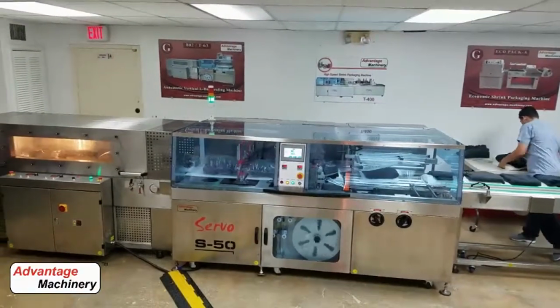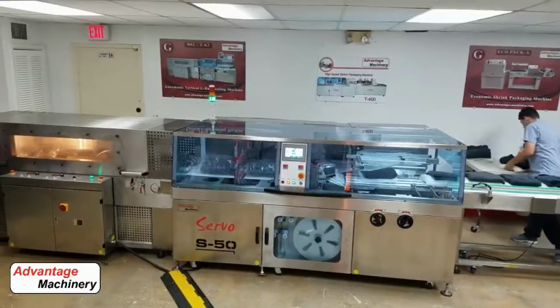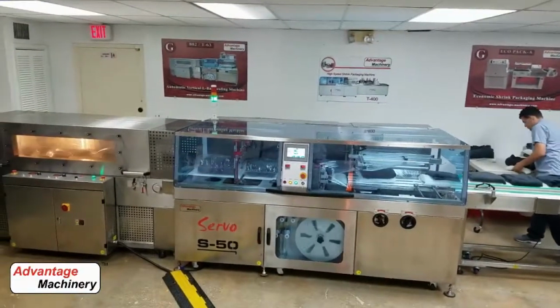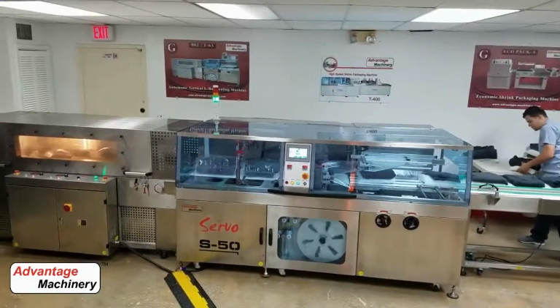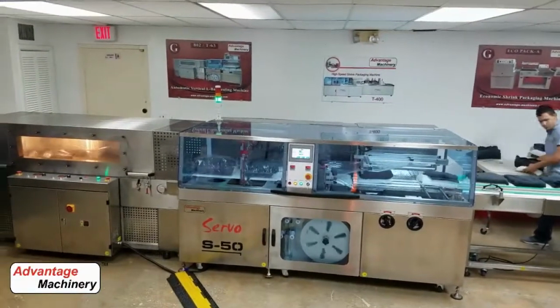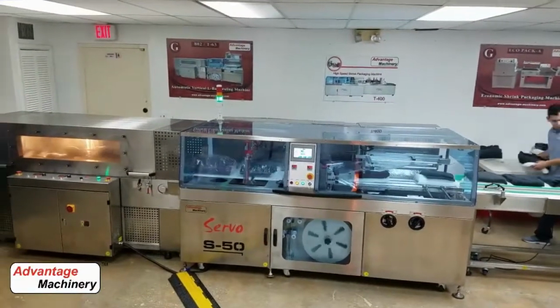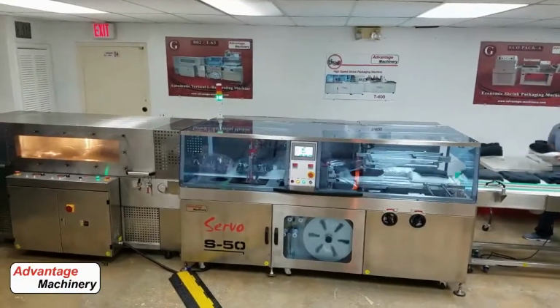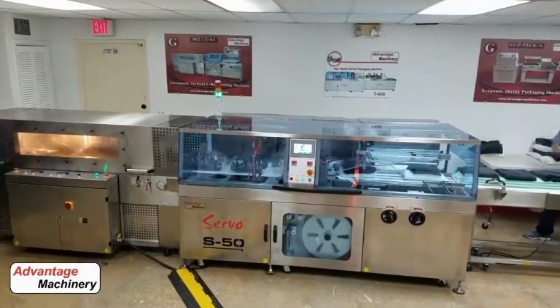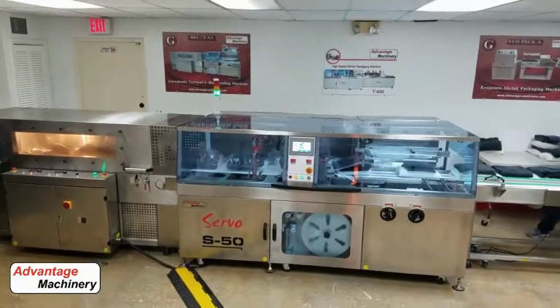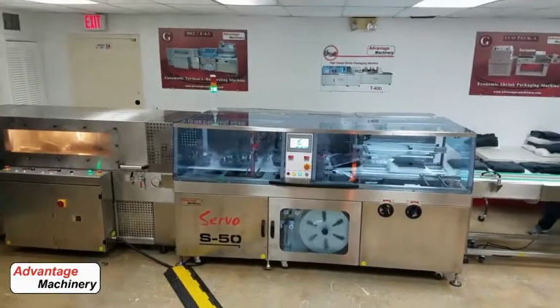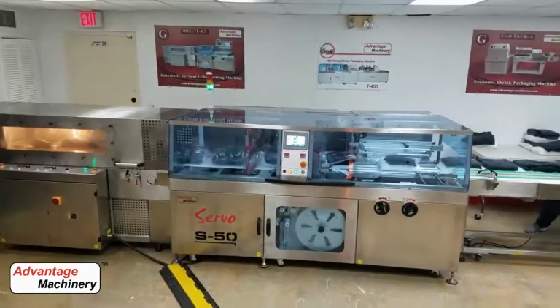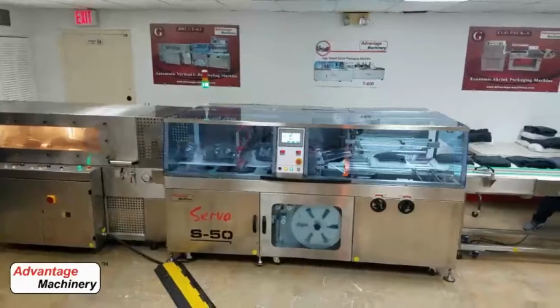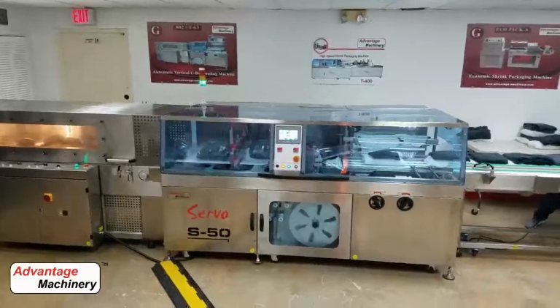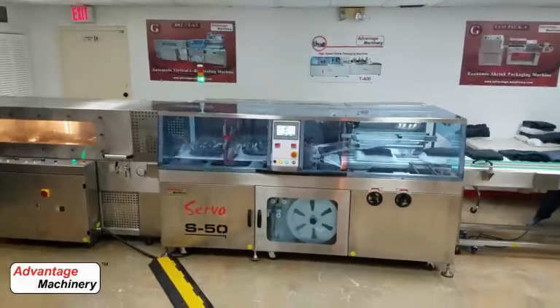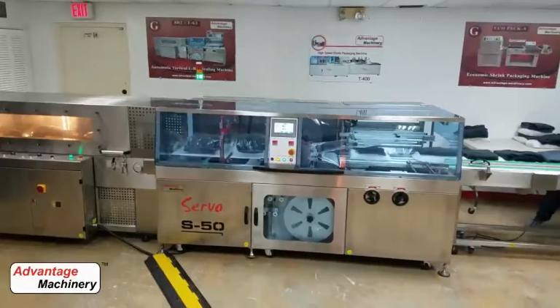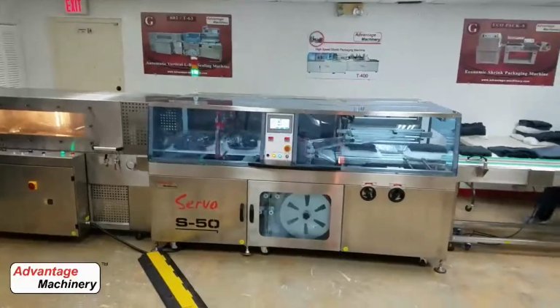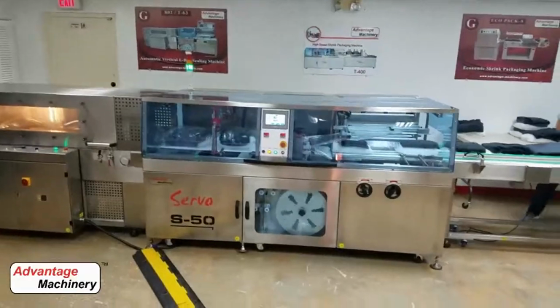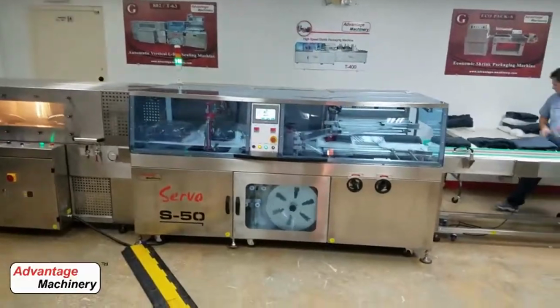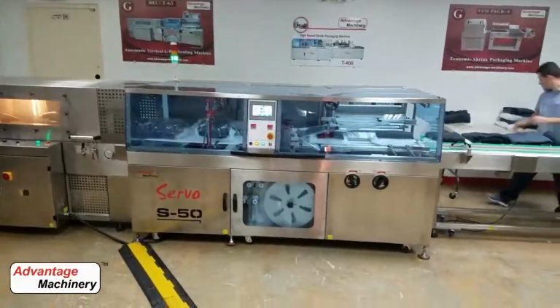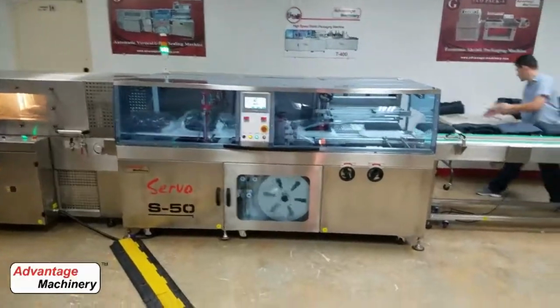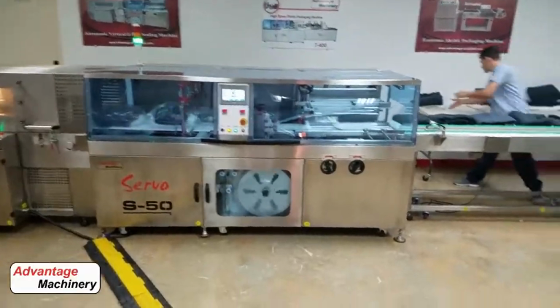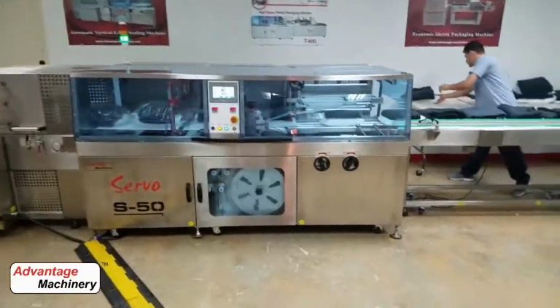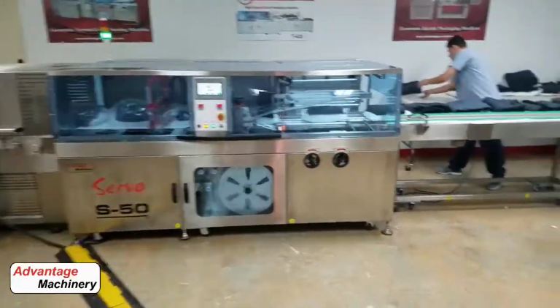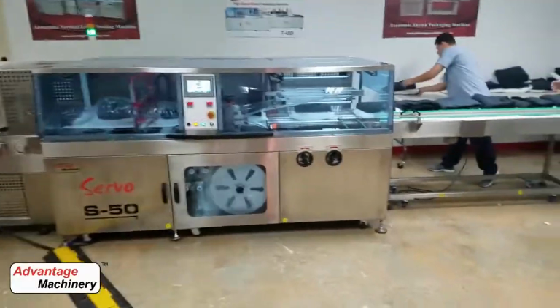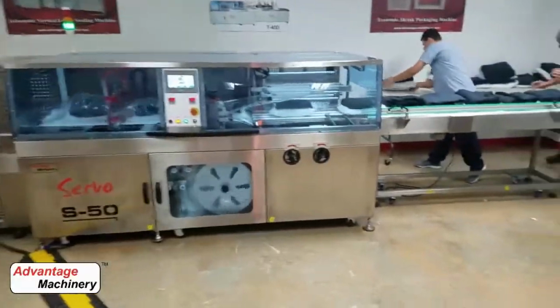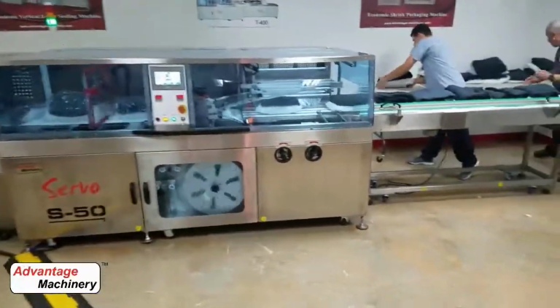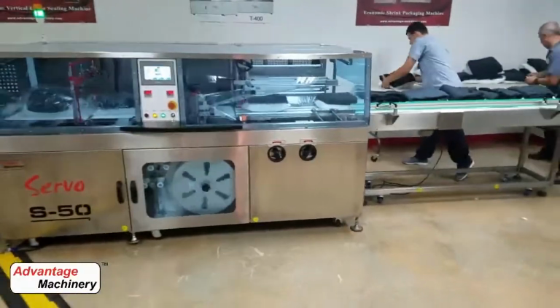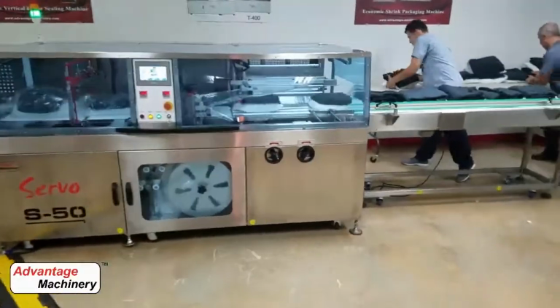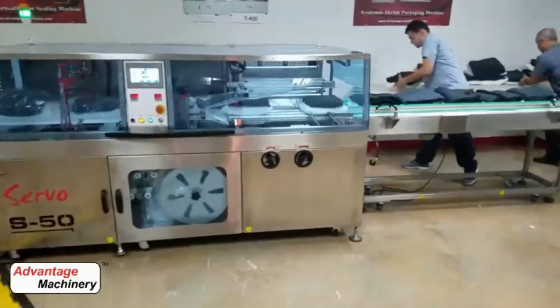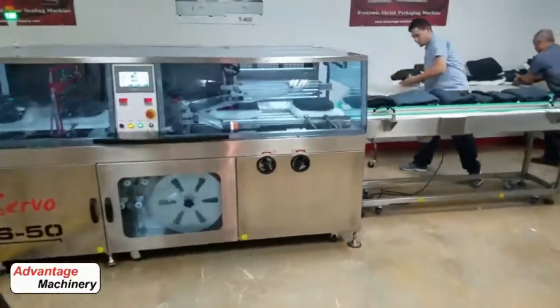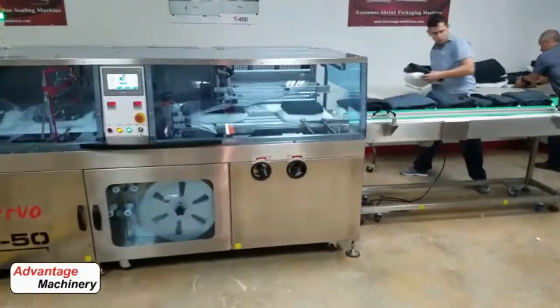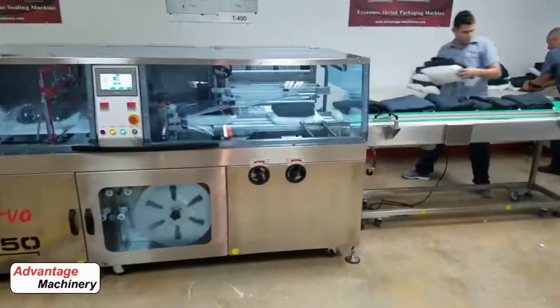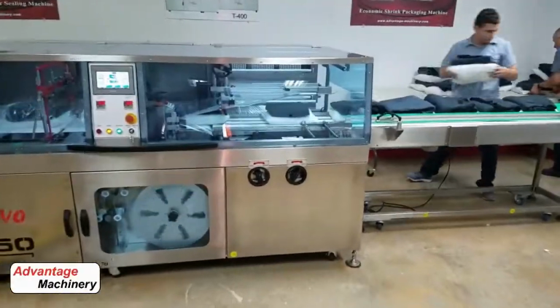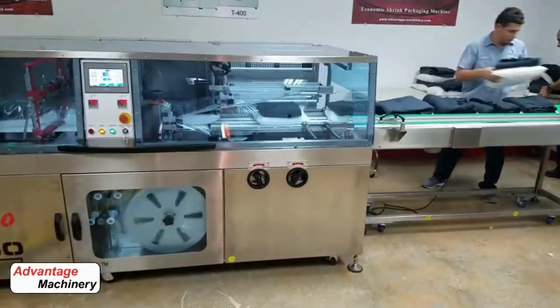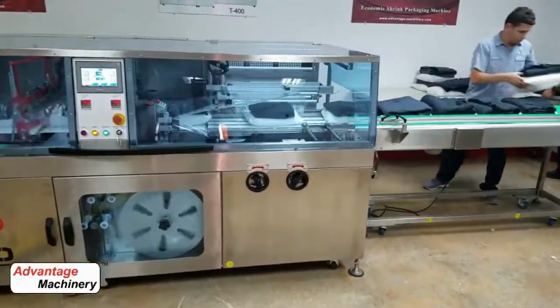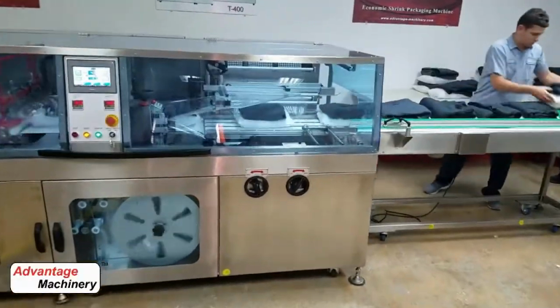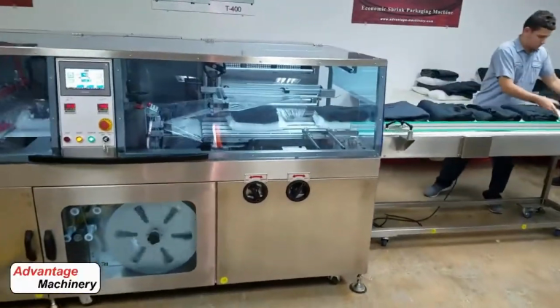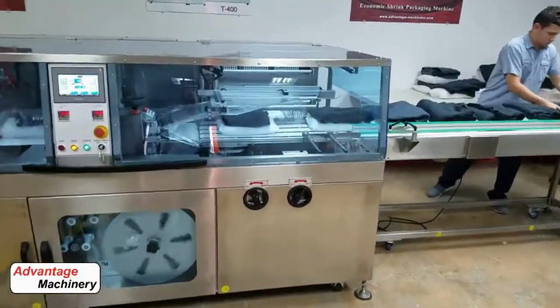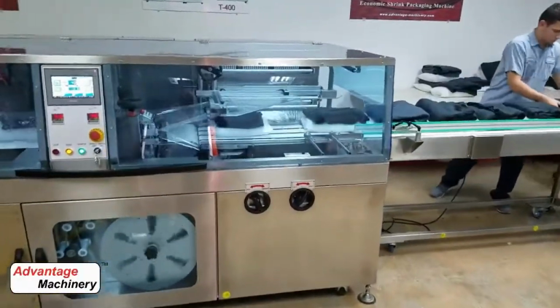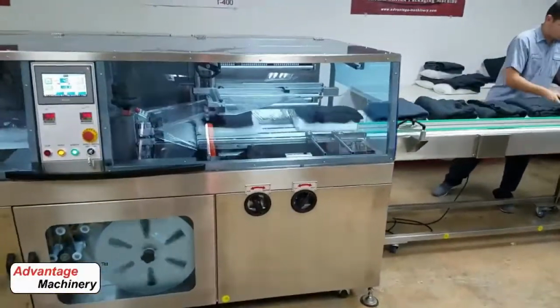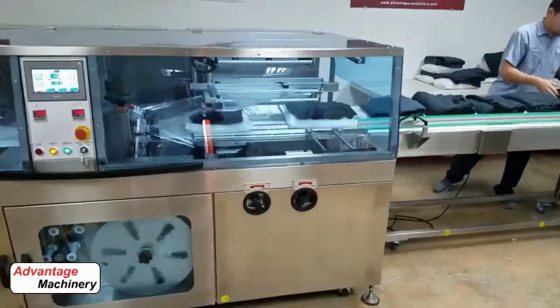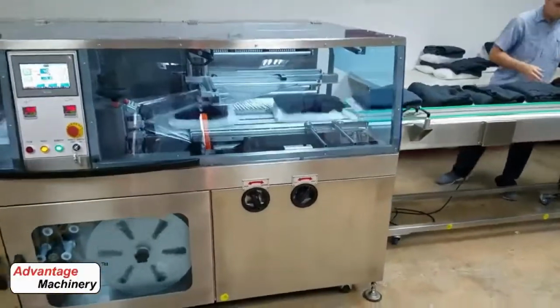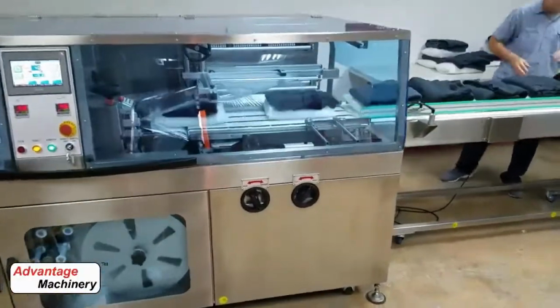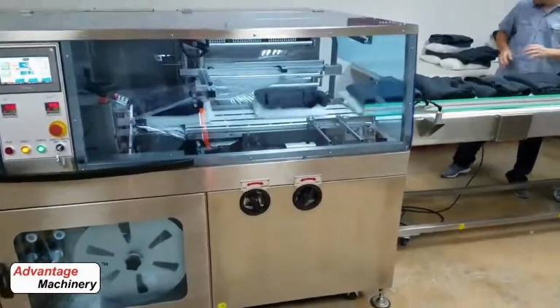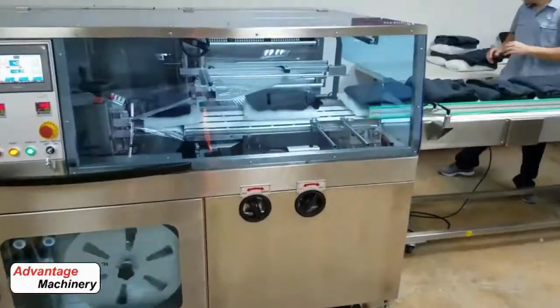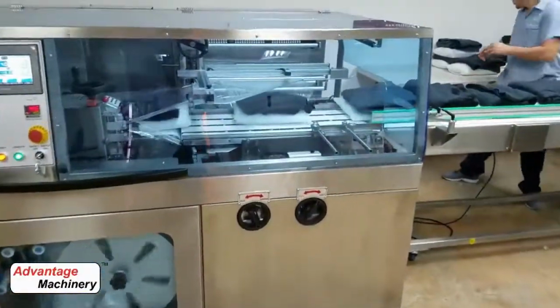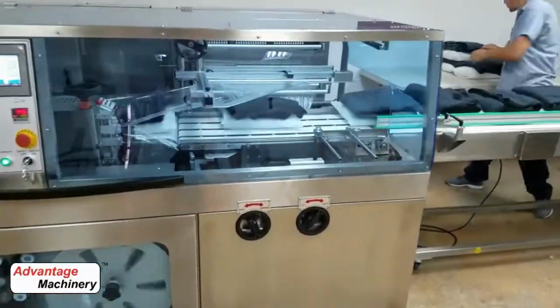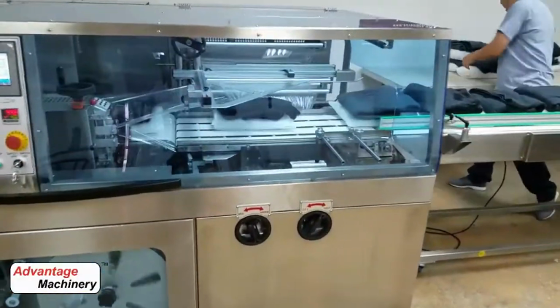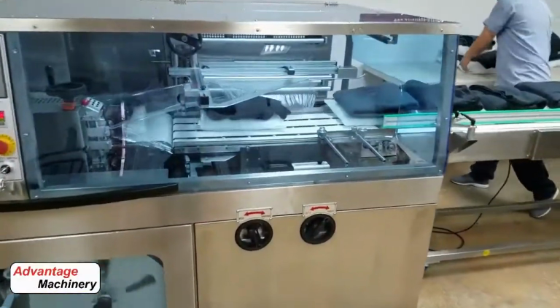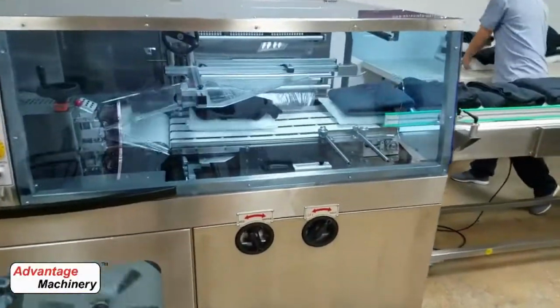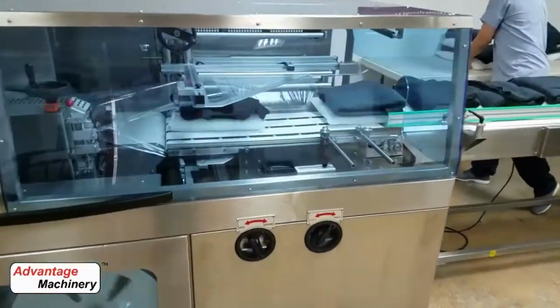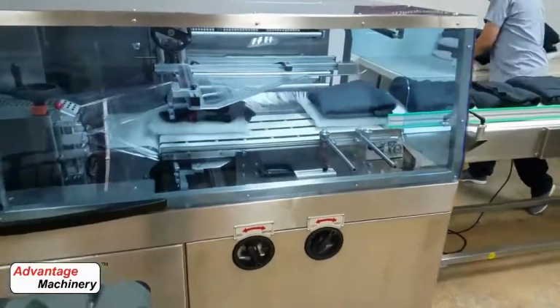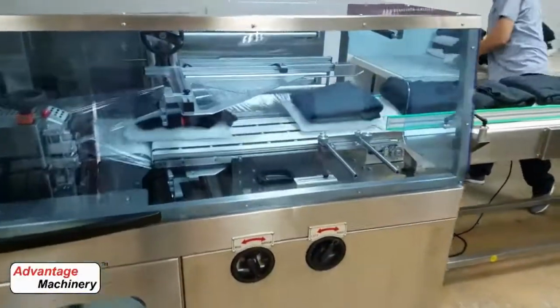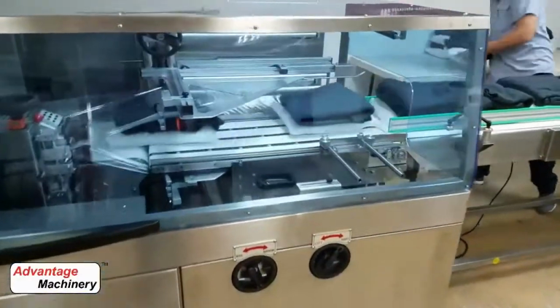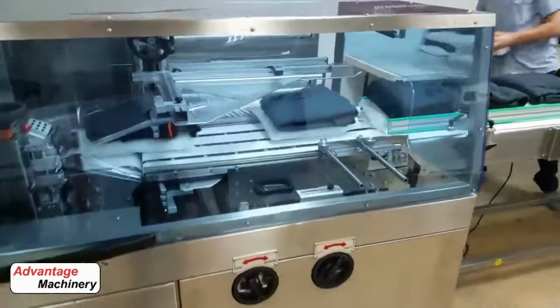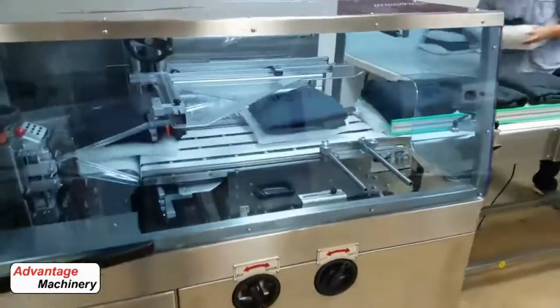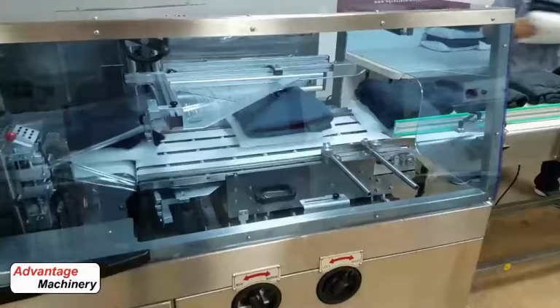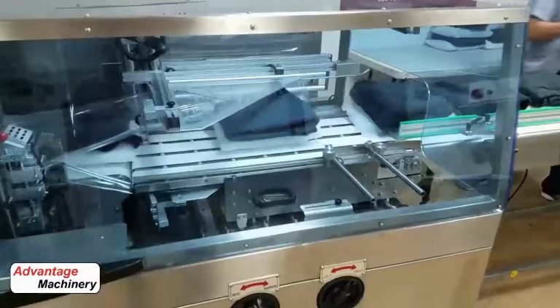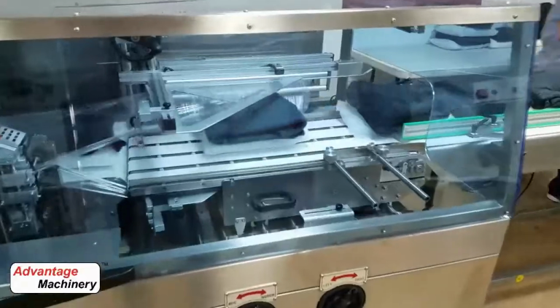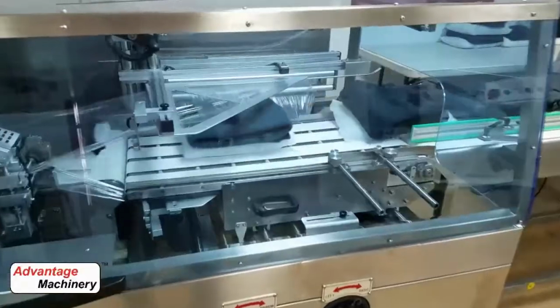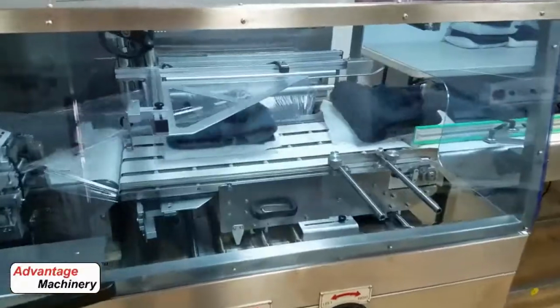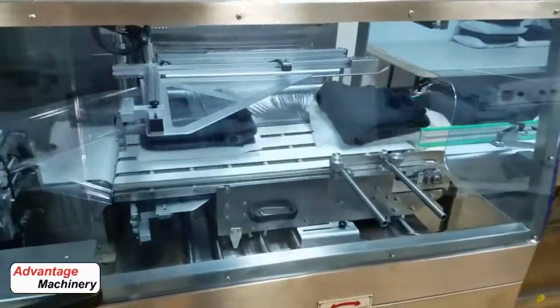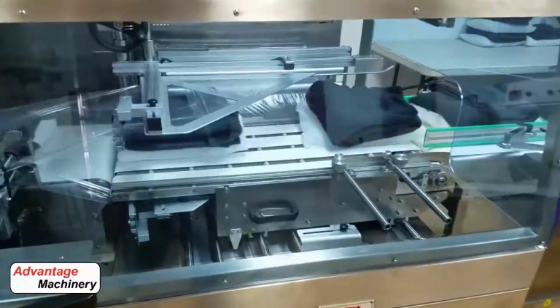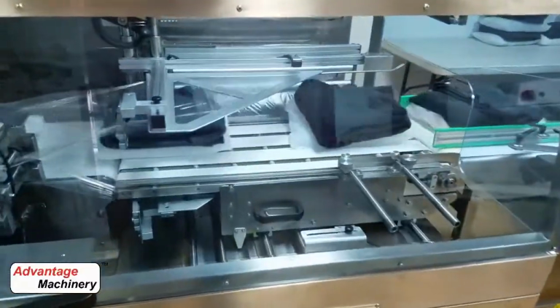As you can see, changing the product height is very easy on this machine and you're still able to achieve high speeds. The same S50 can also work for different types of apparel, textile and flooring products.